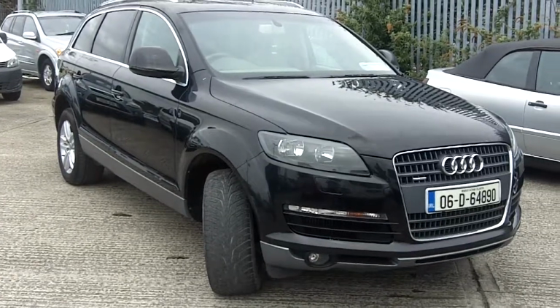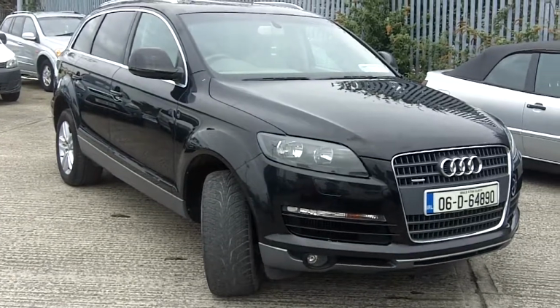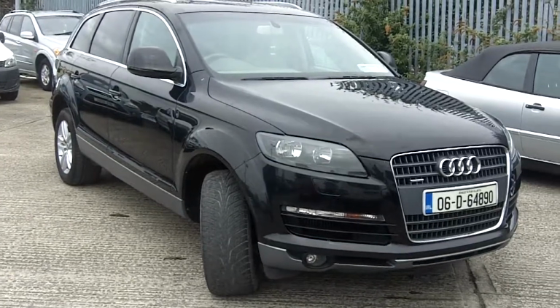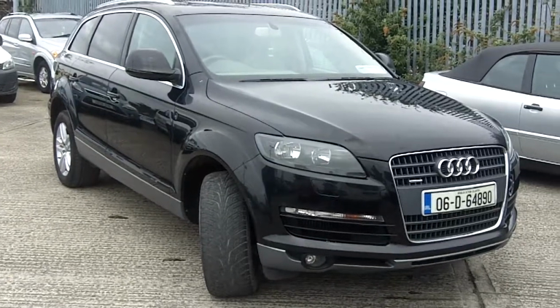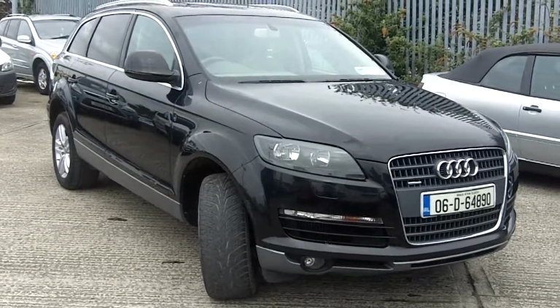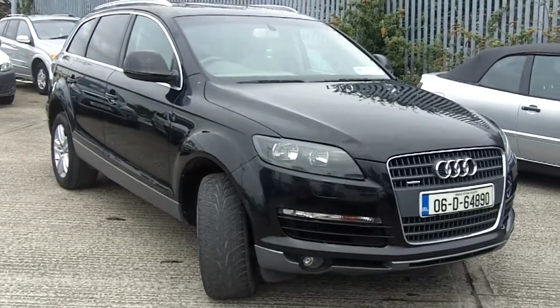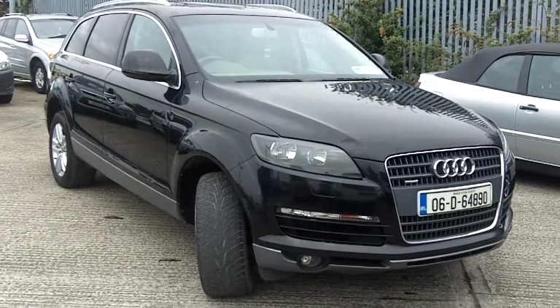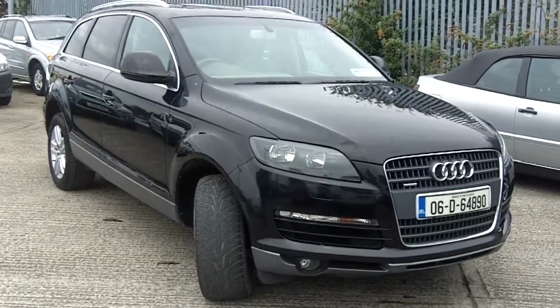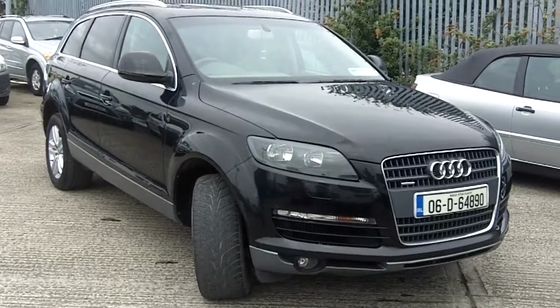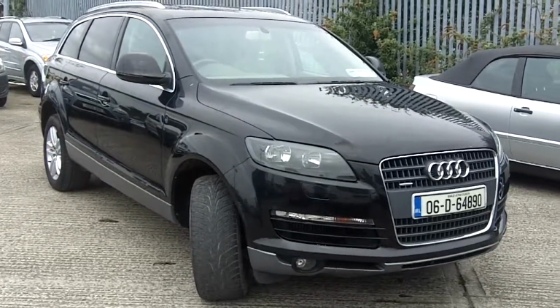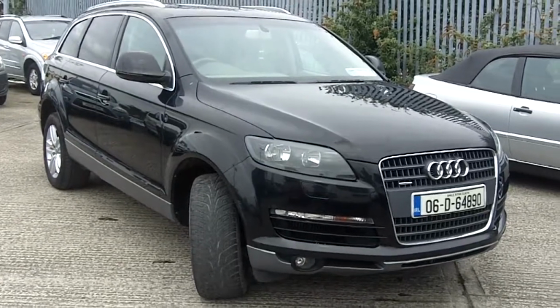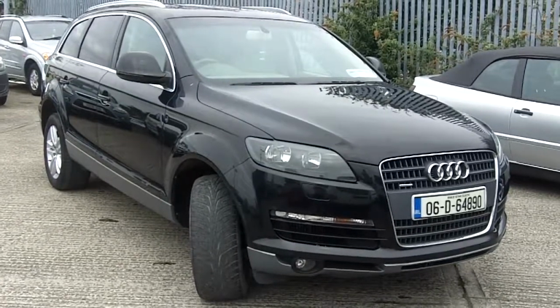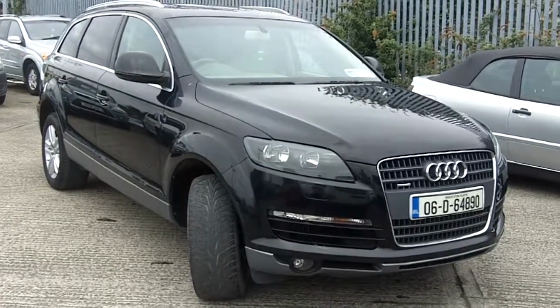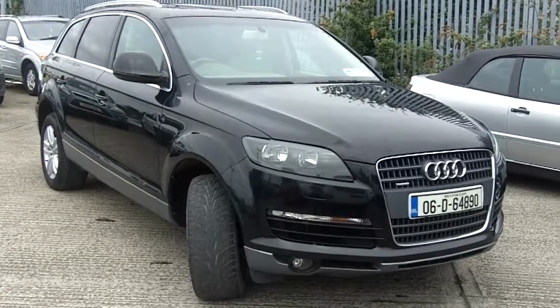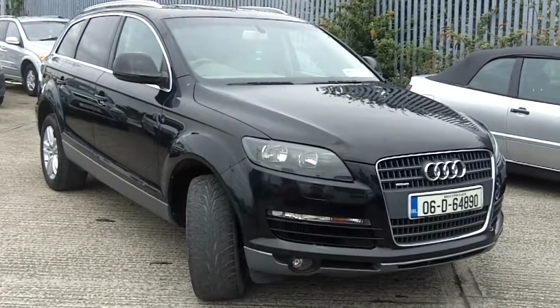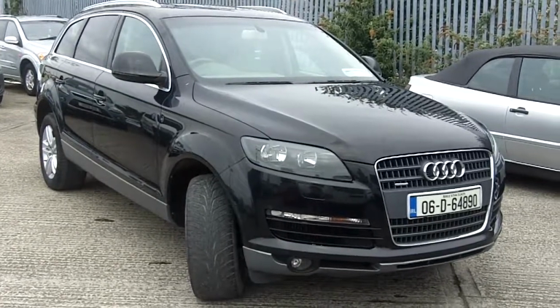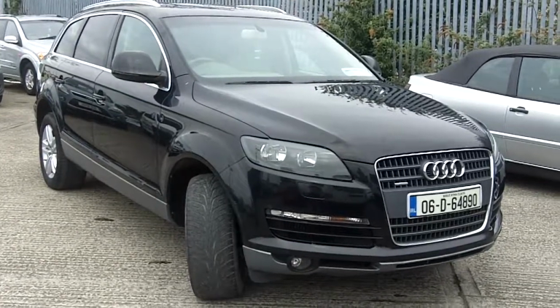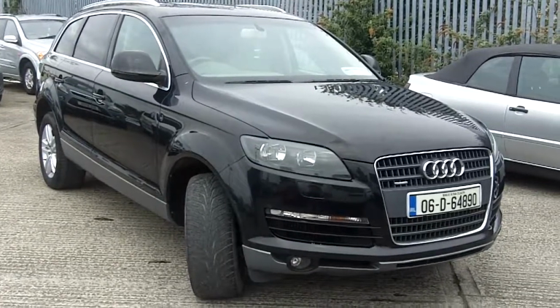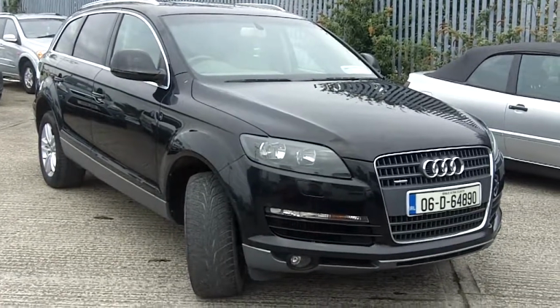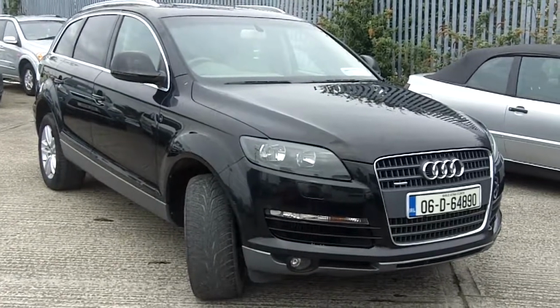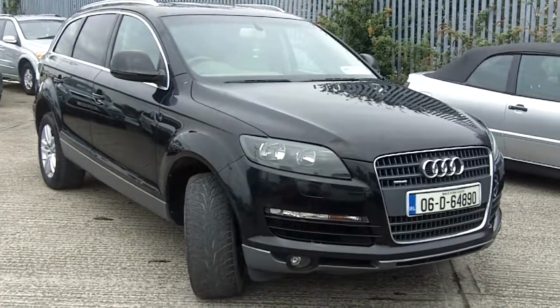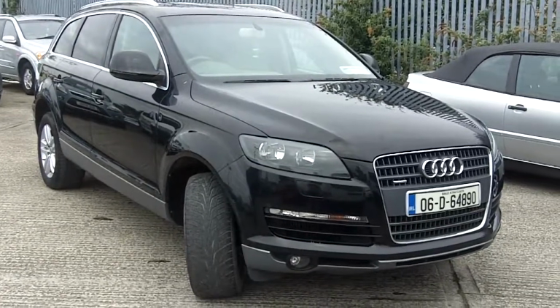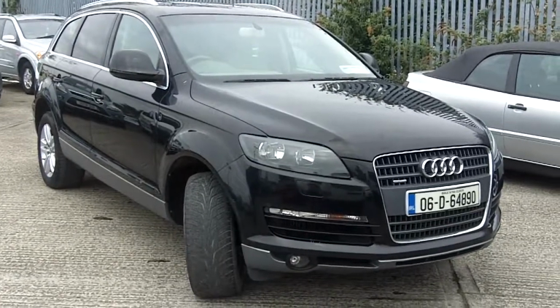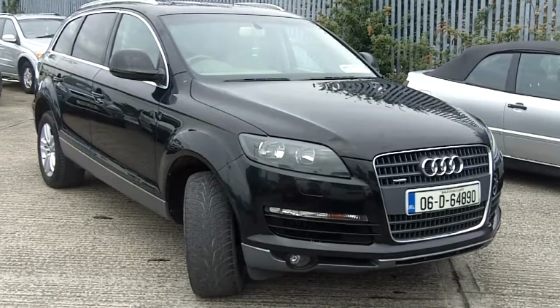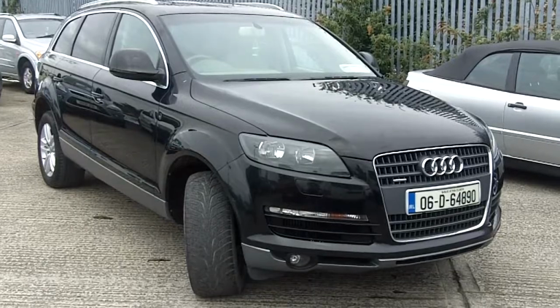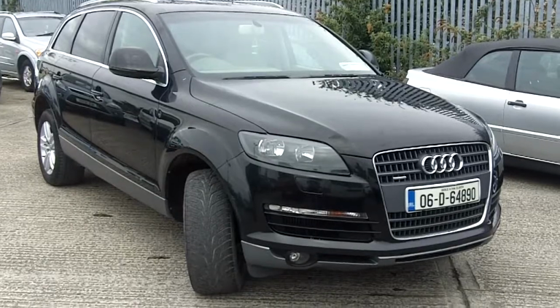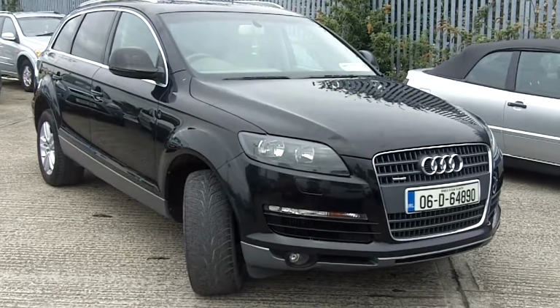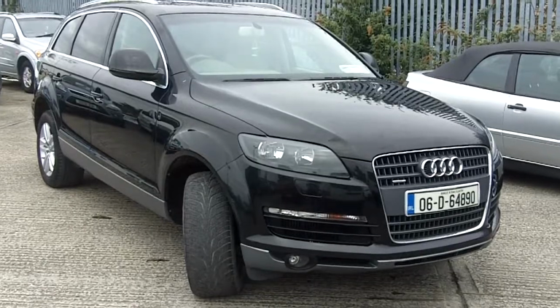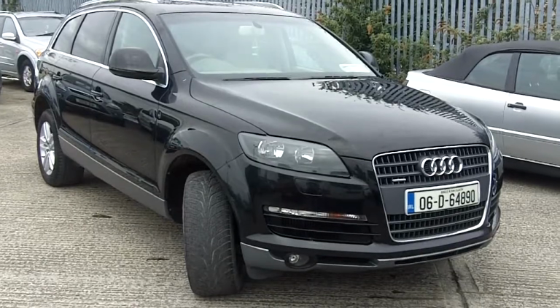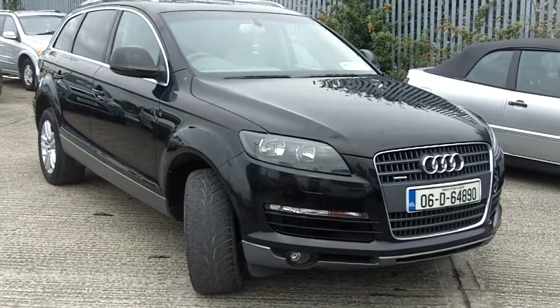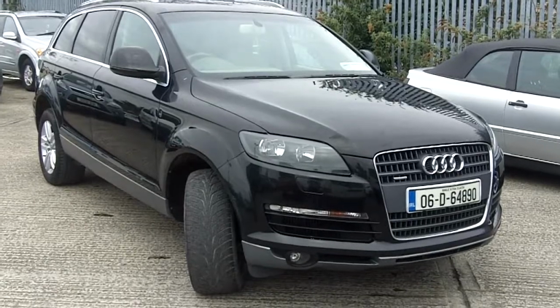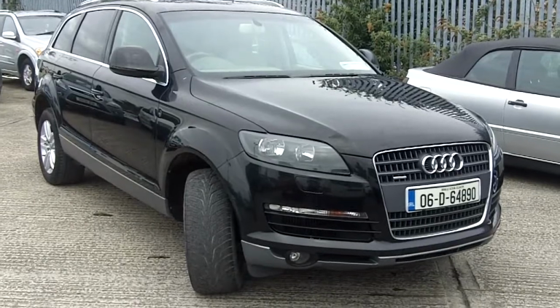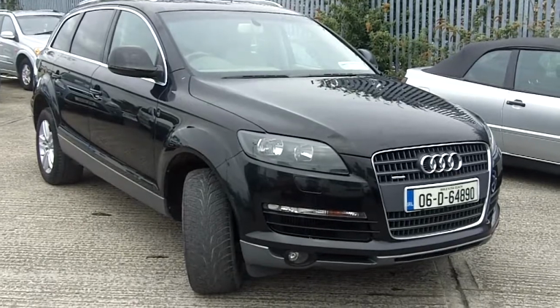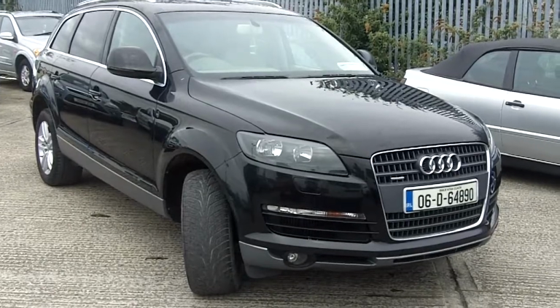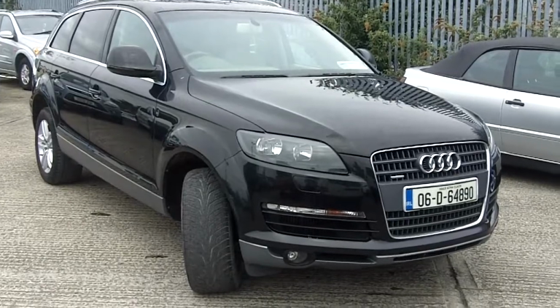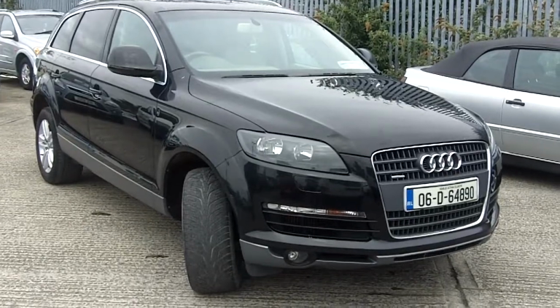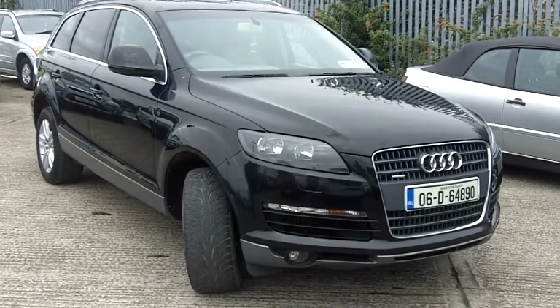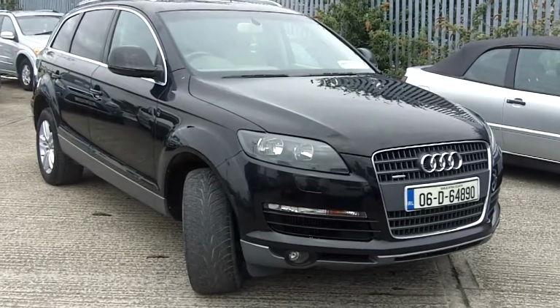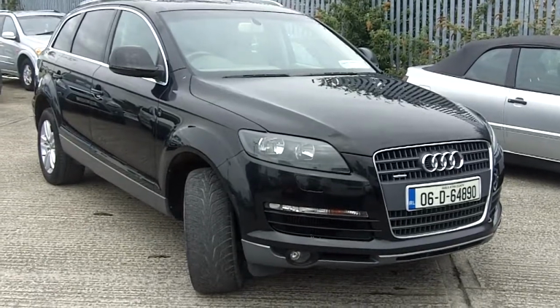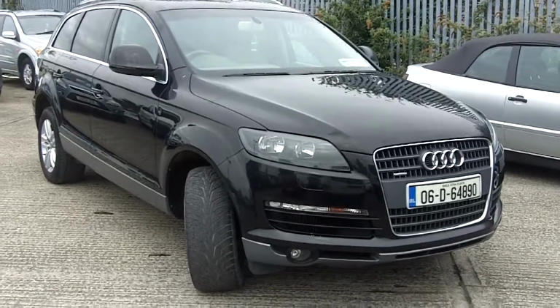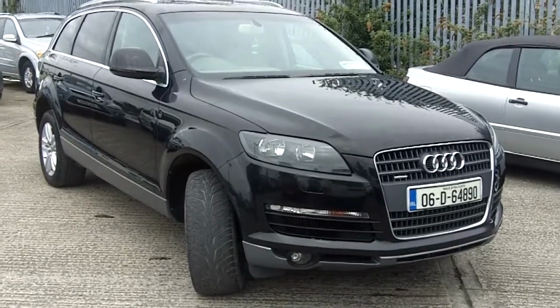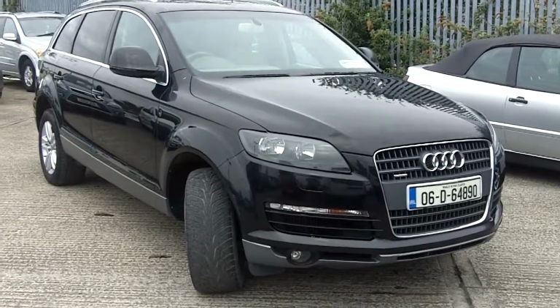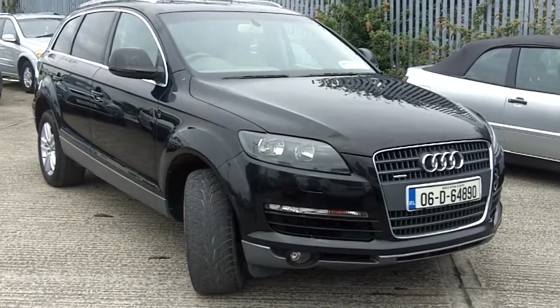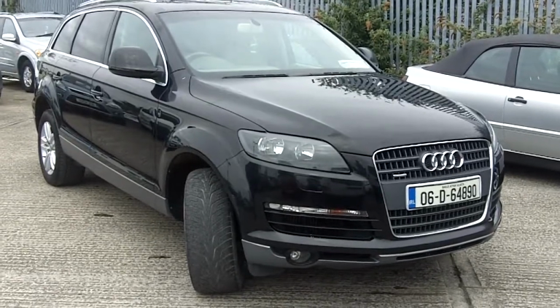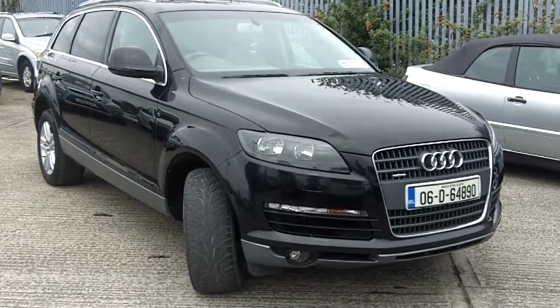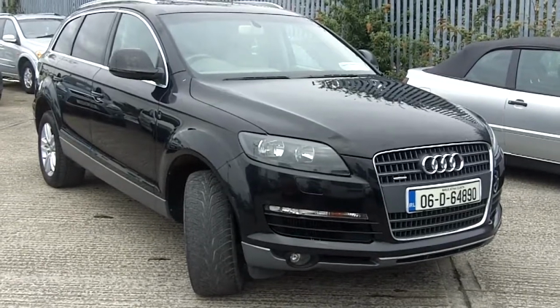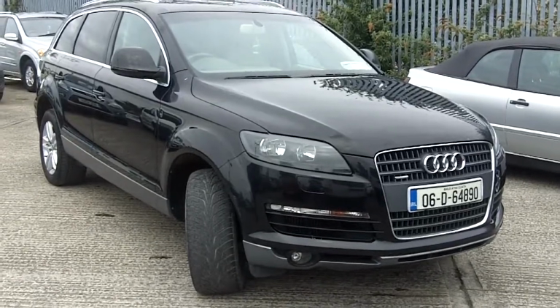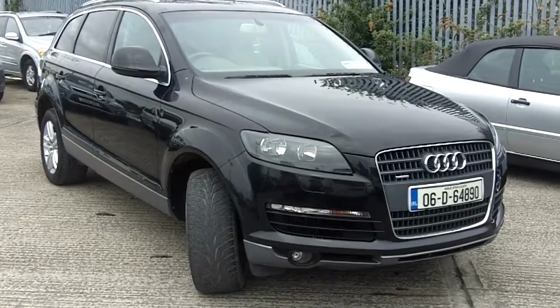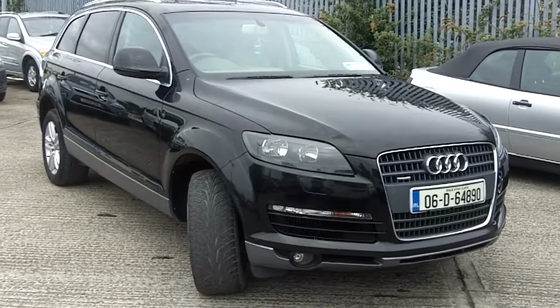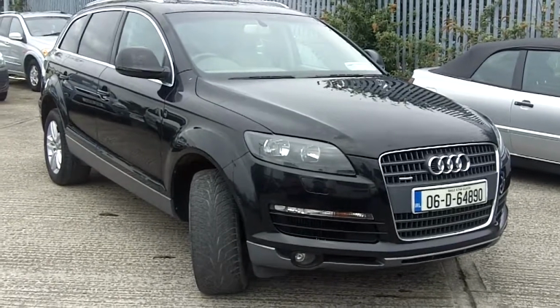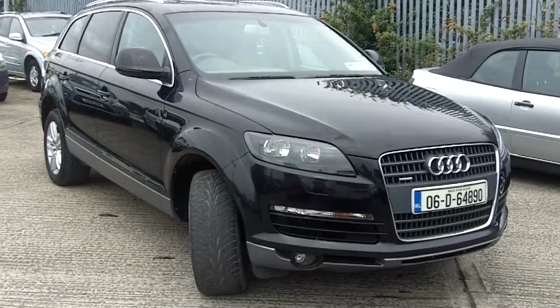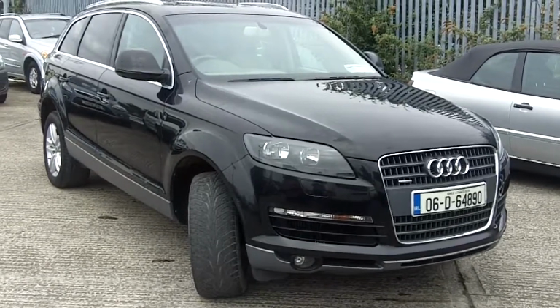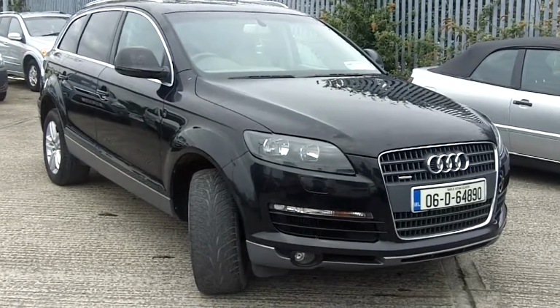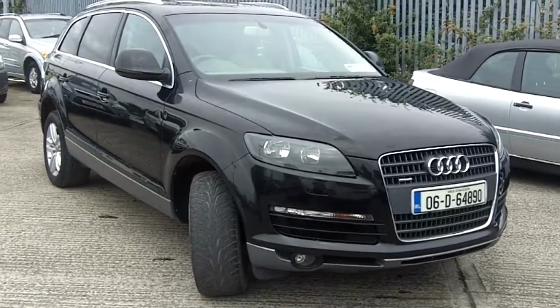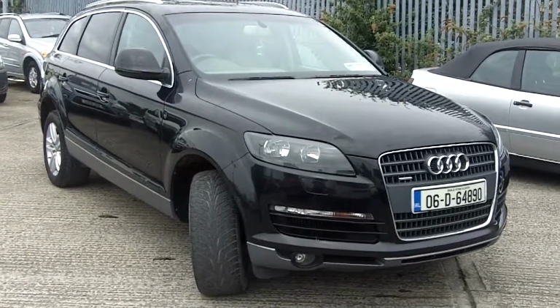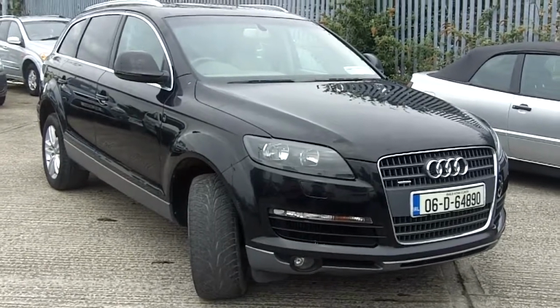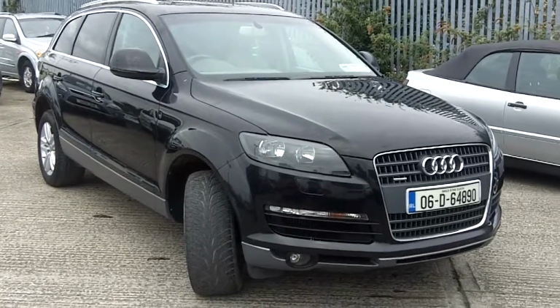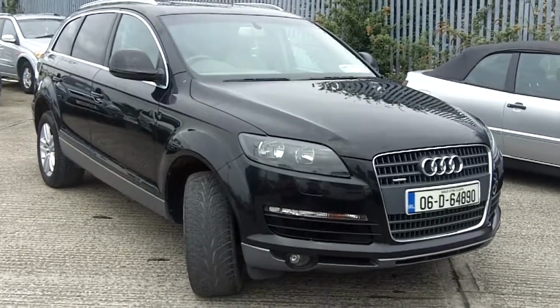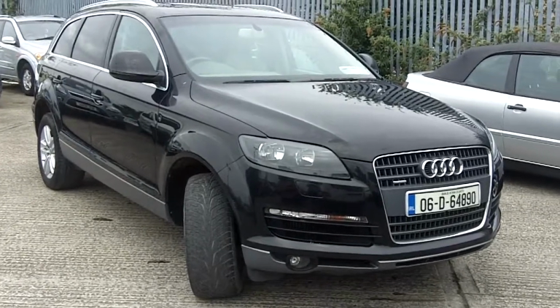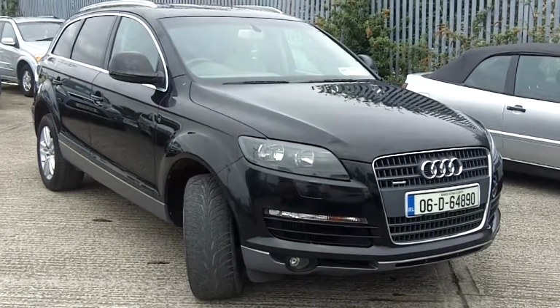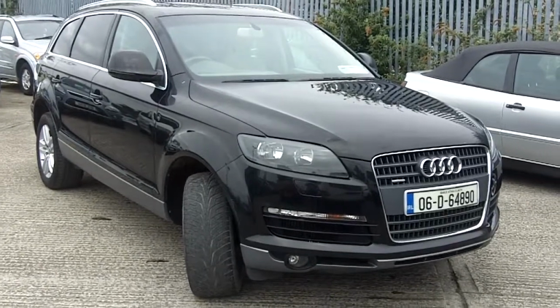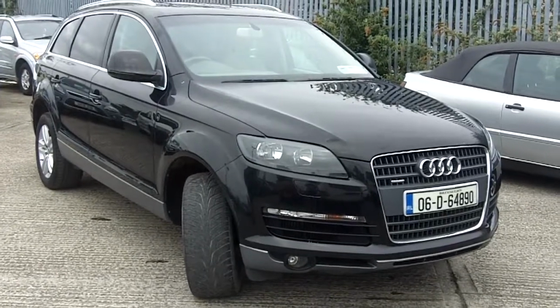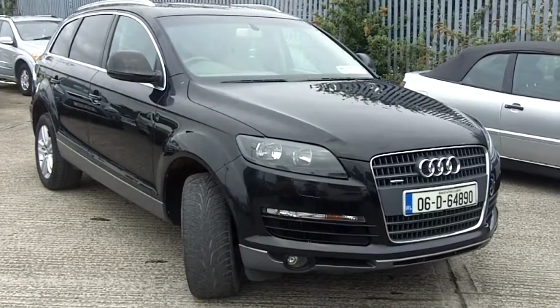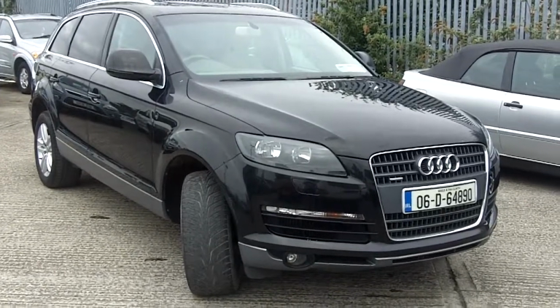2006 Audi Q7, 2 owner vehicle with 105,000 km.